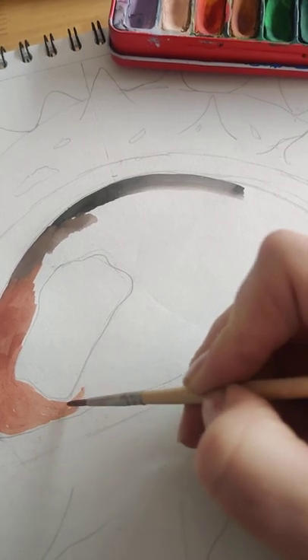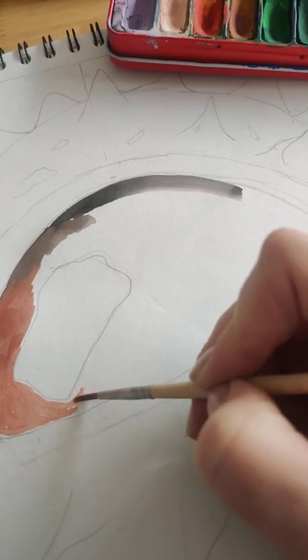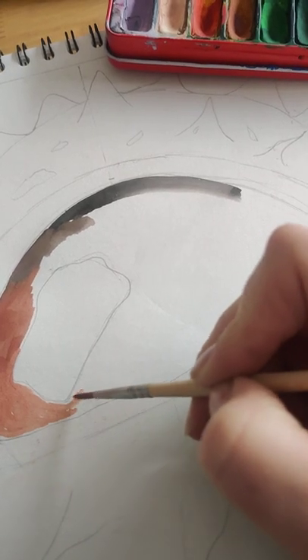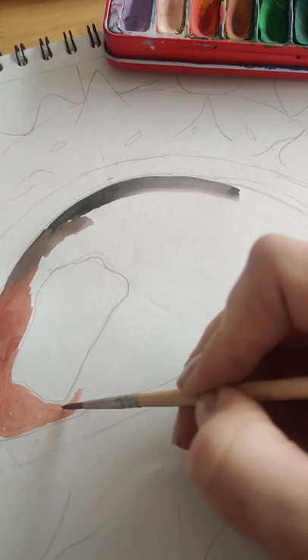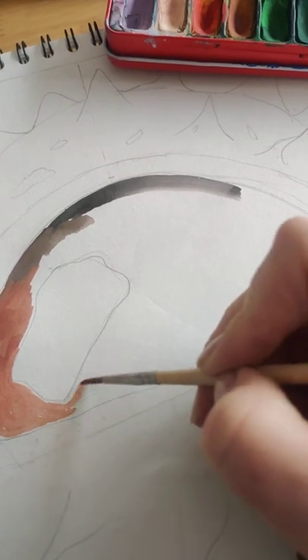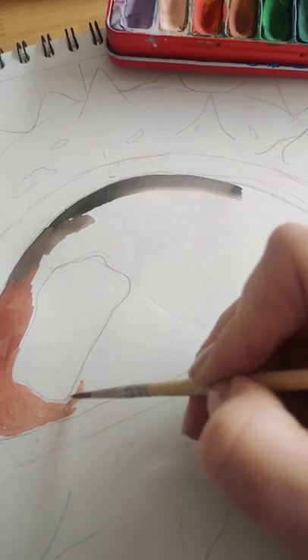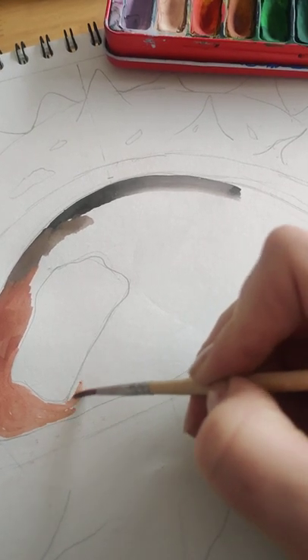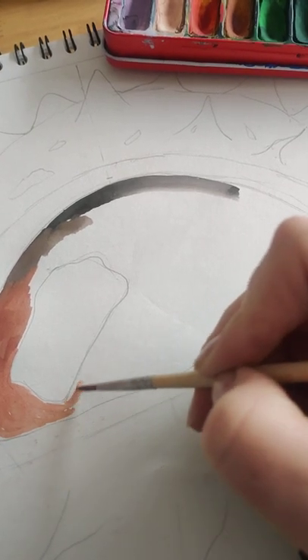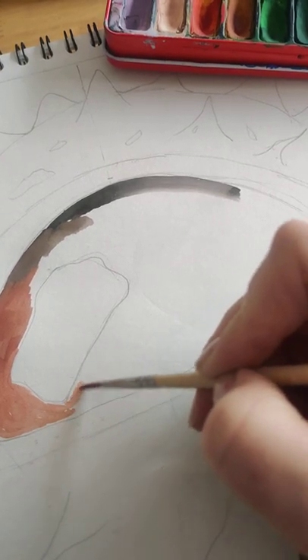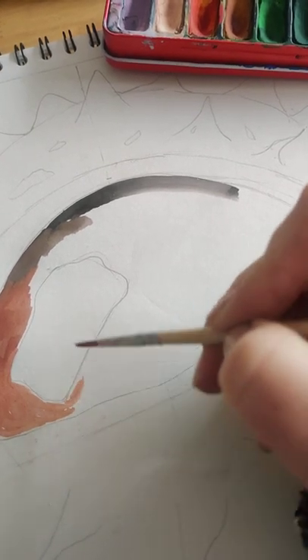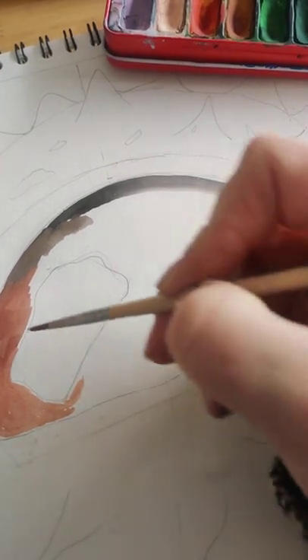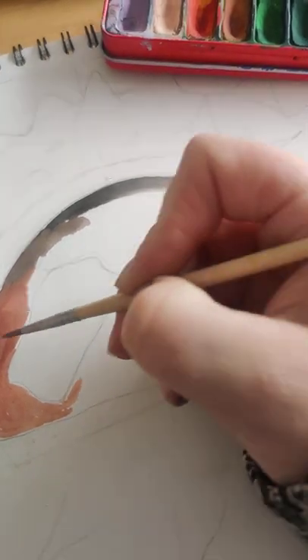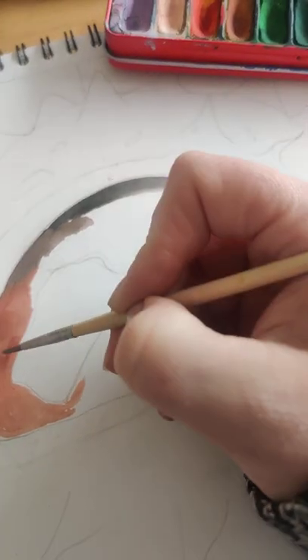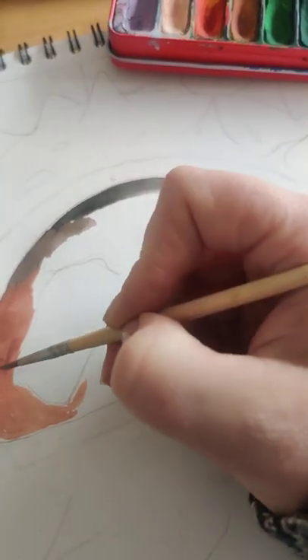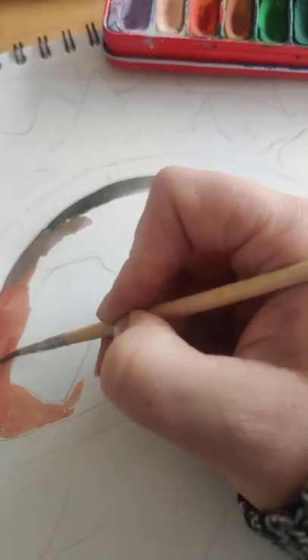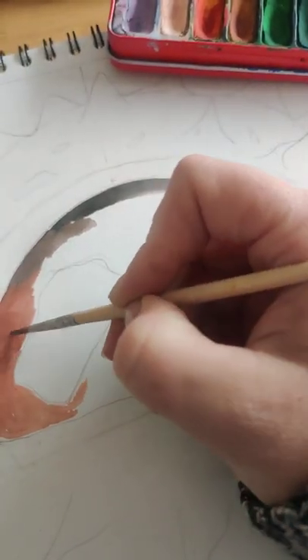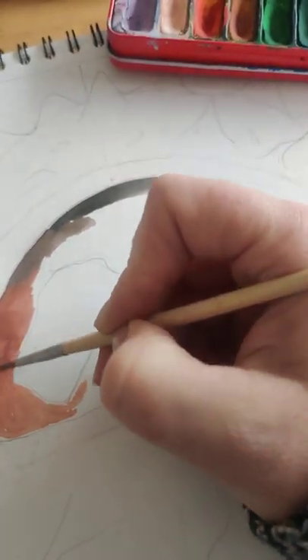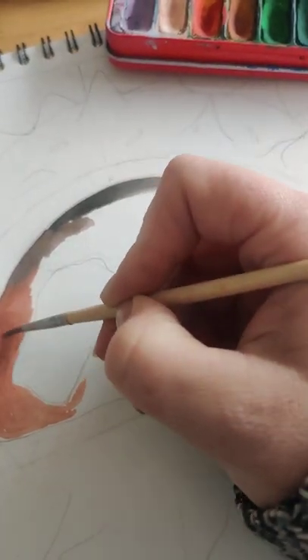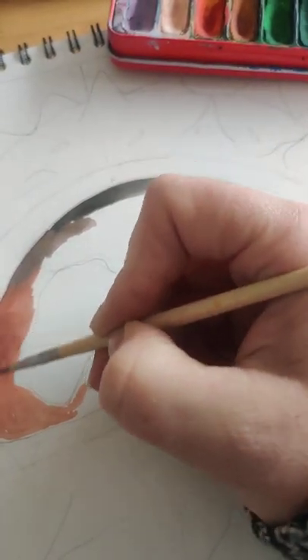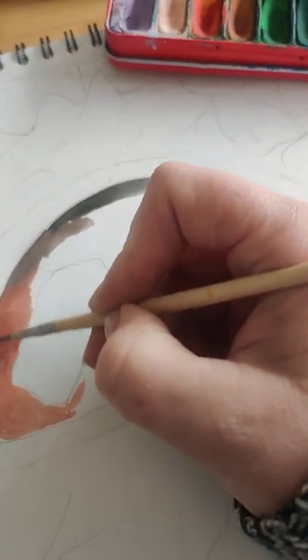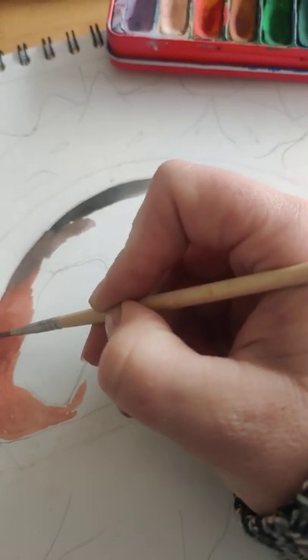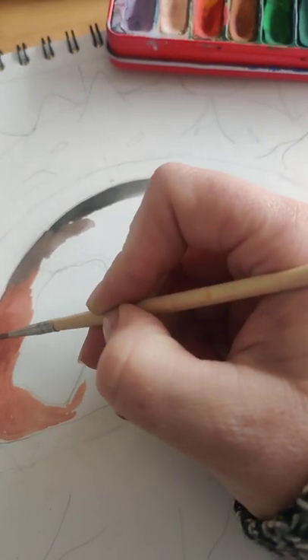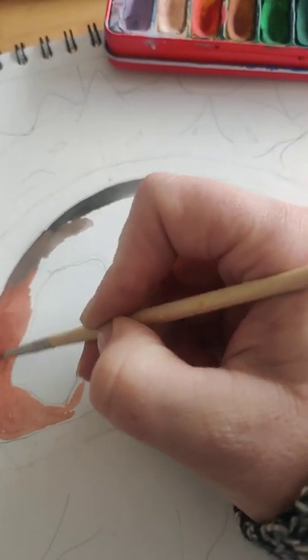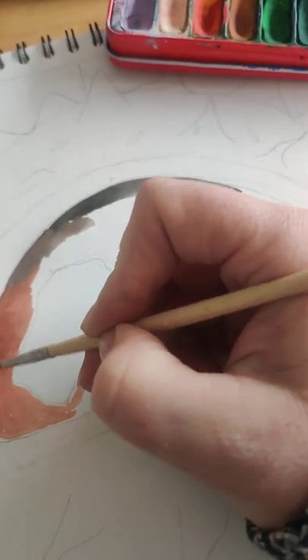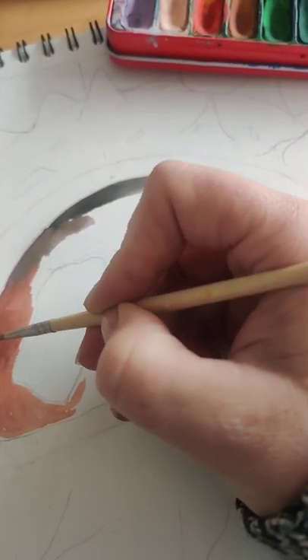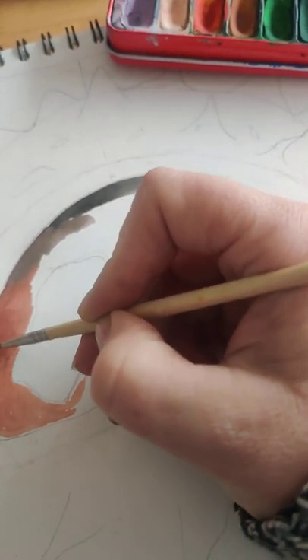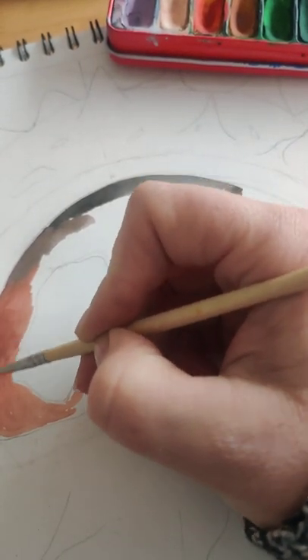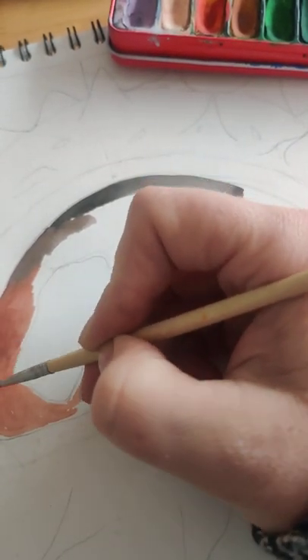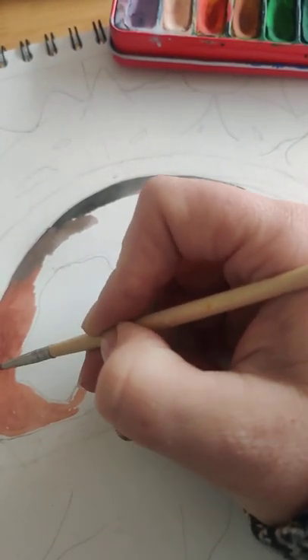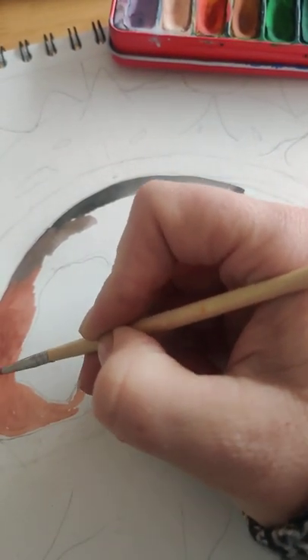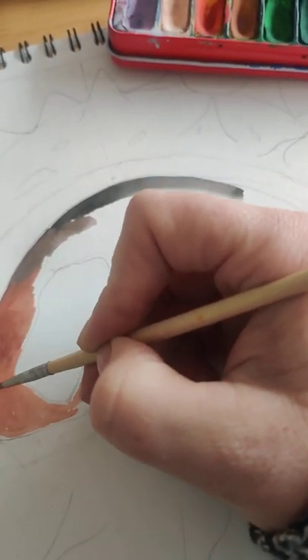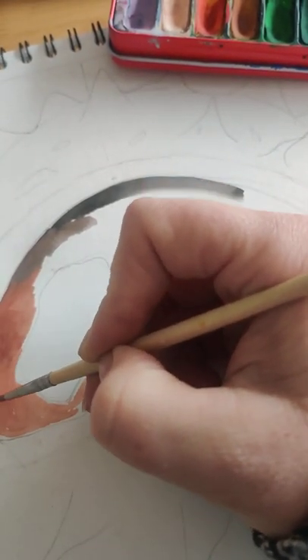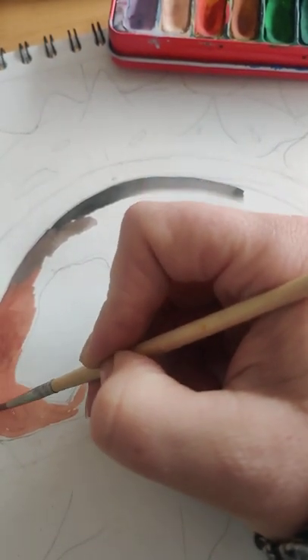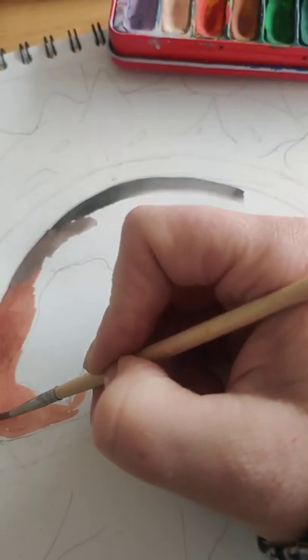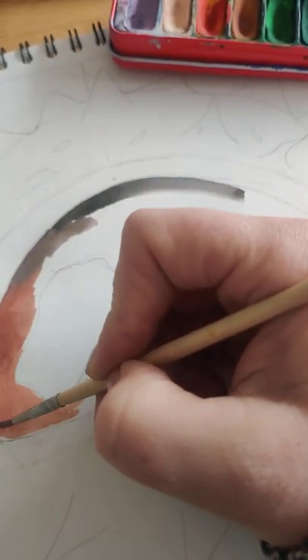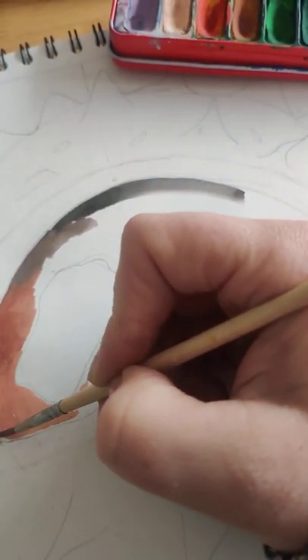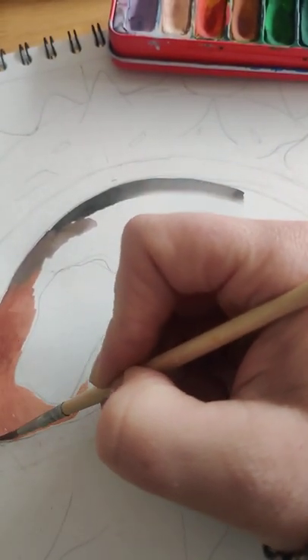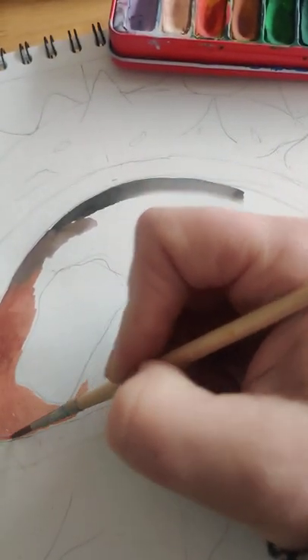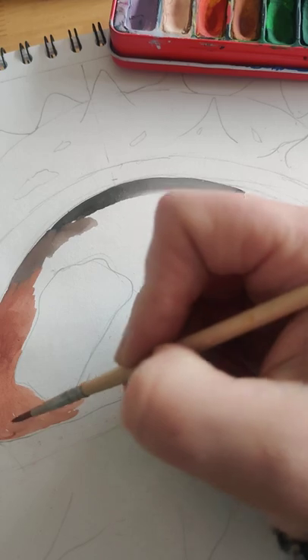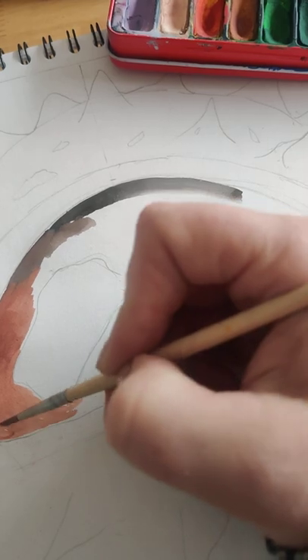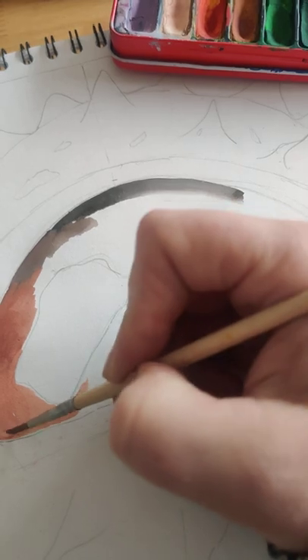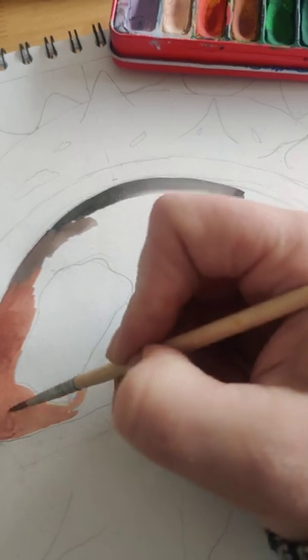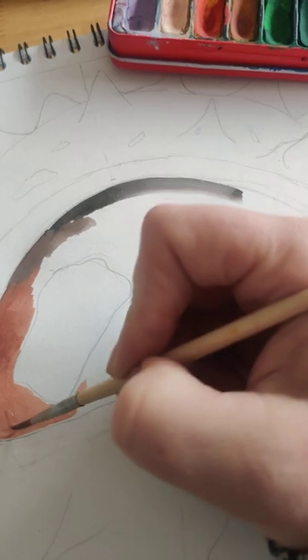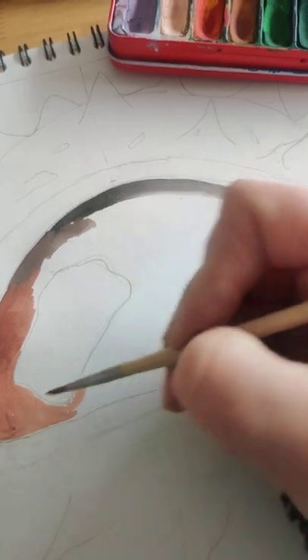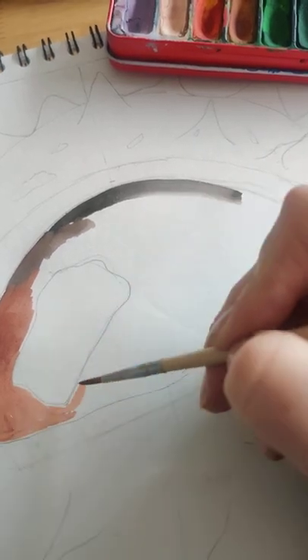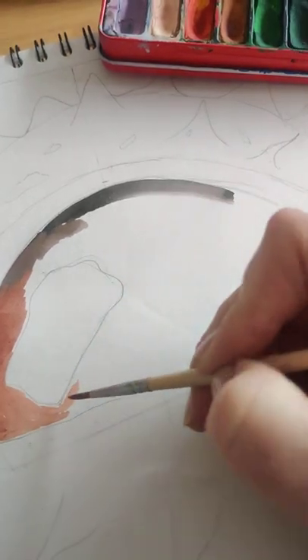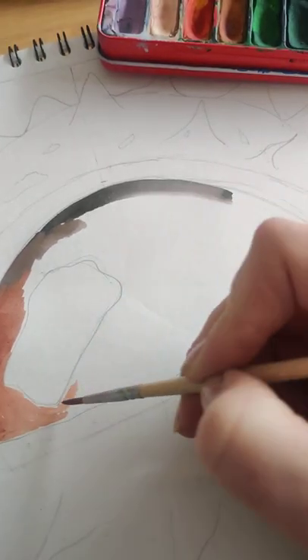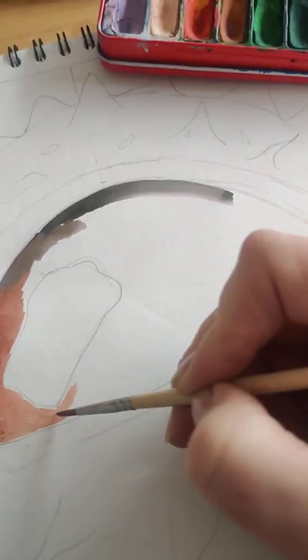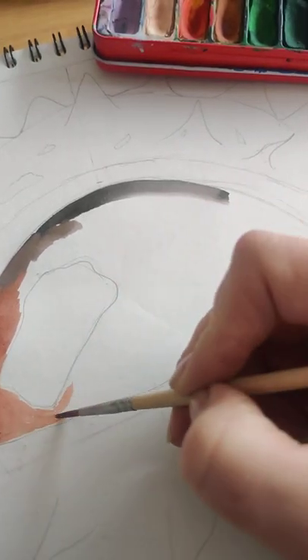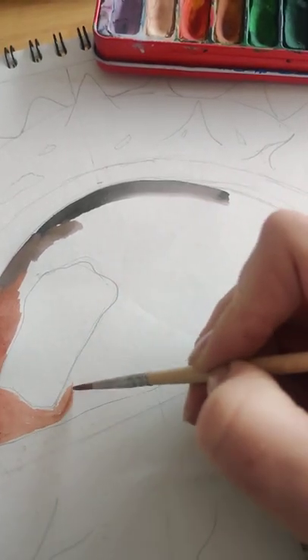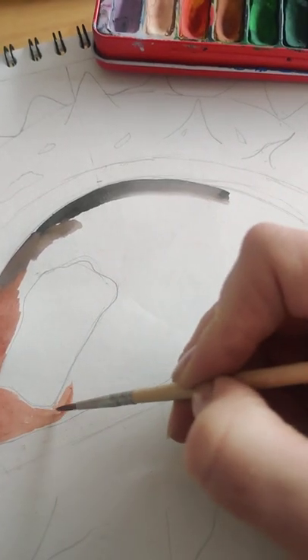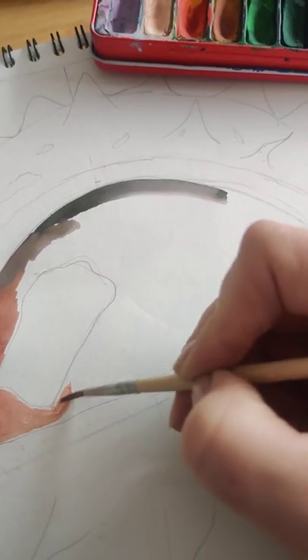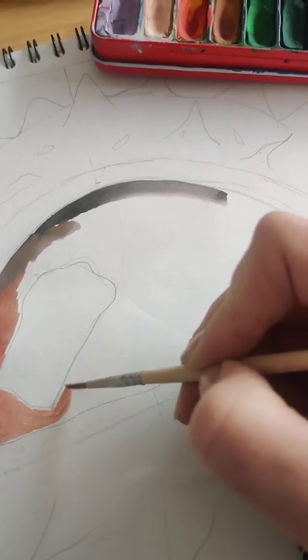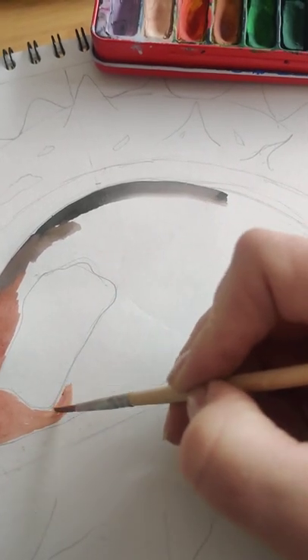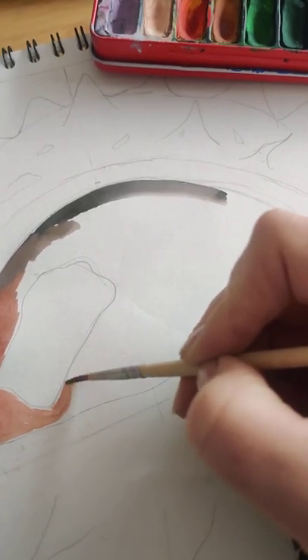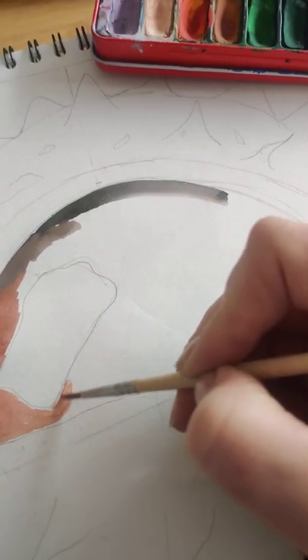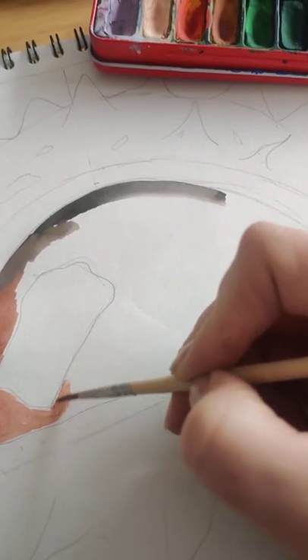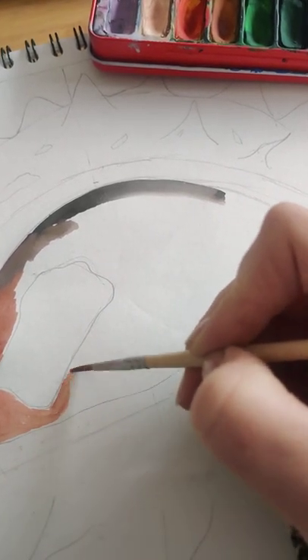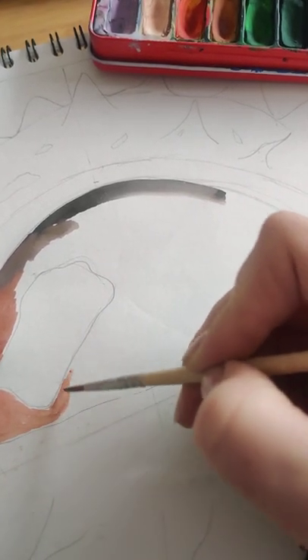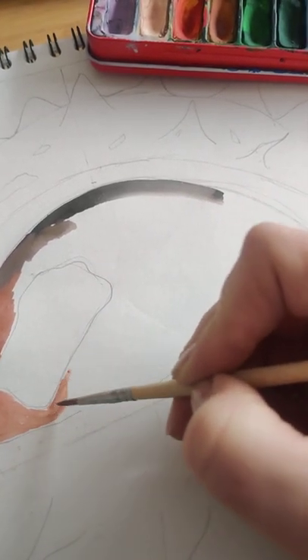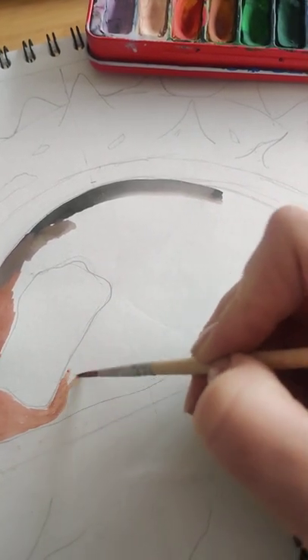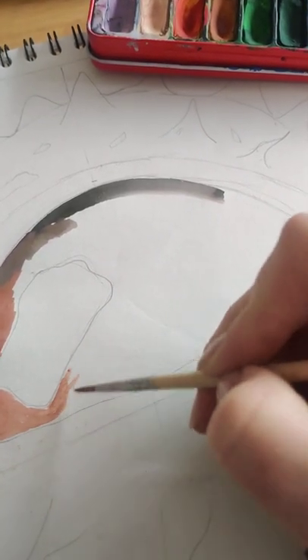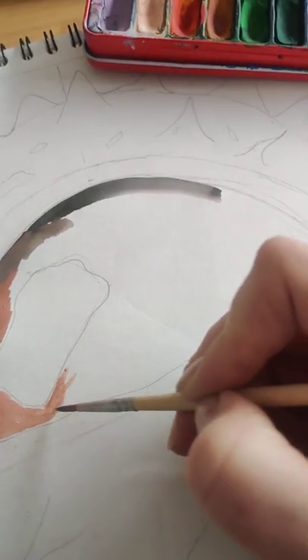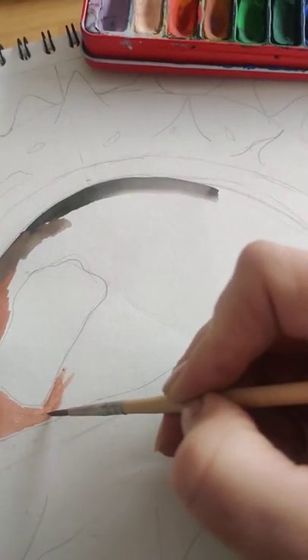Now take your time, this is not a rush, so we want to see control of your brush following the shape of the conker.